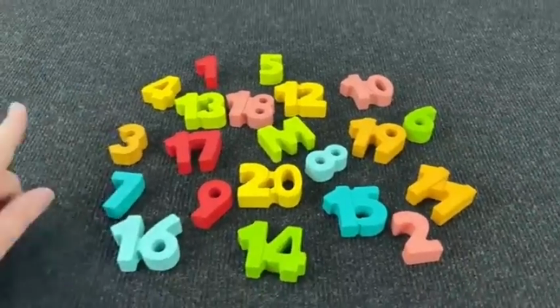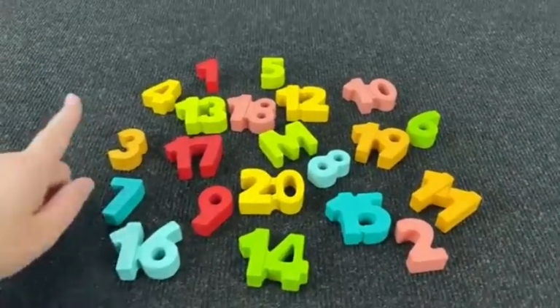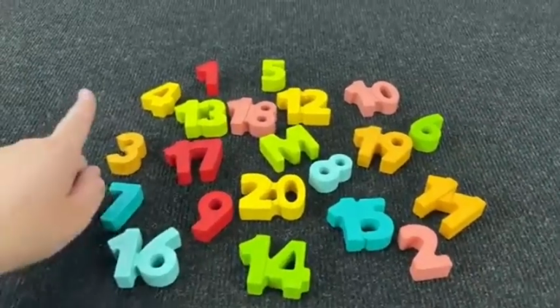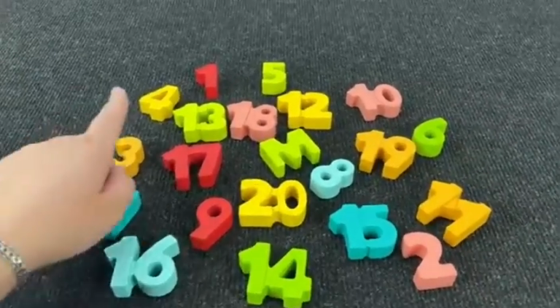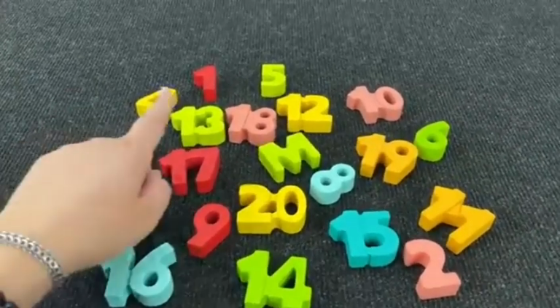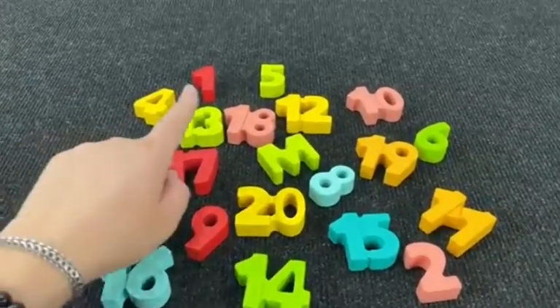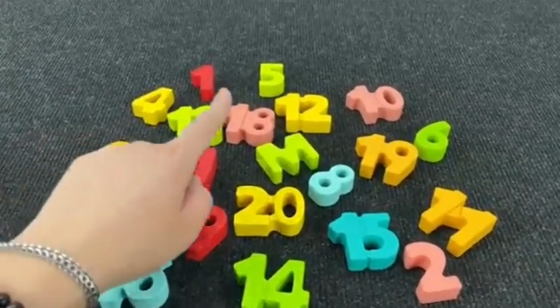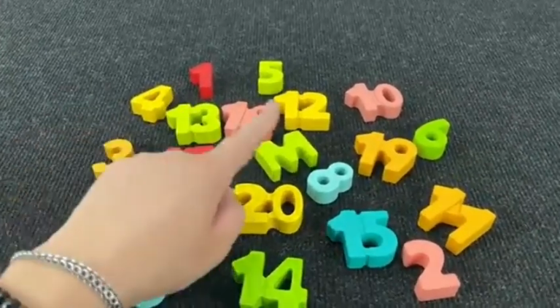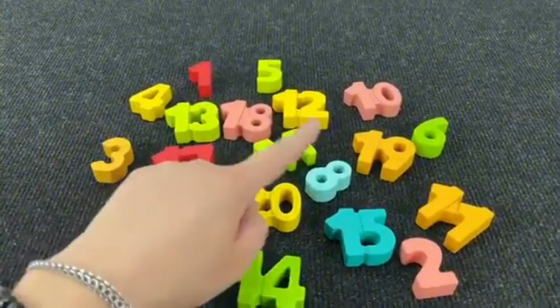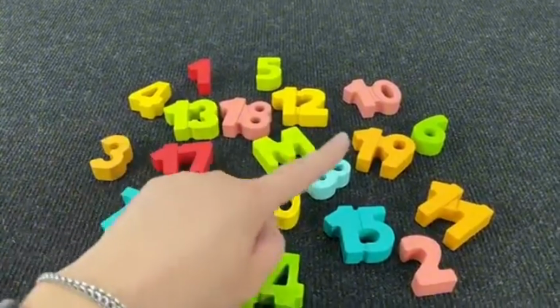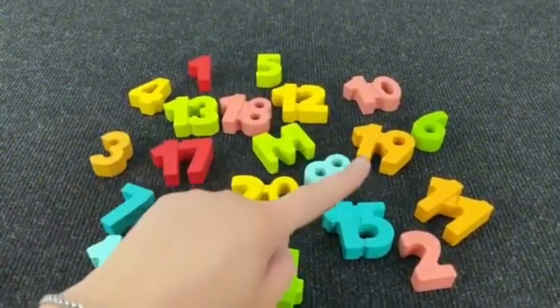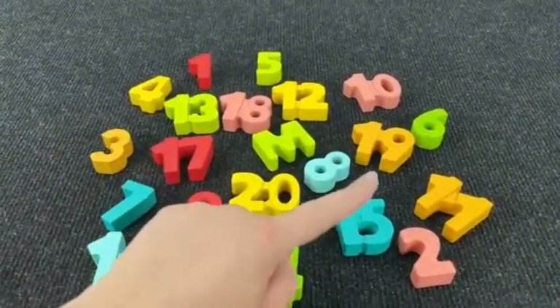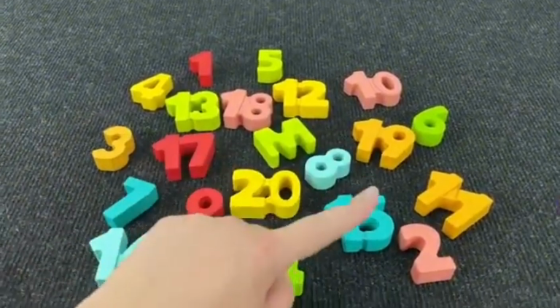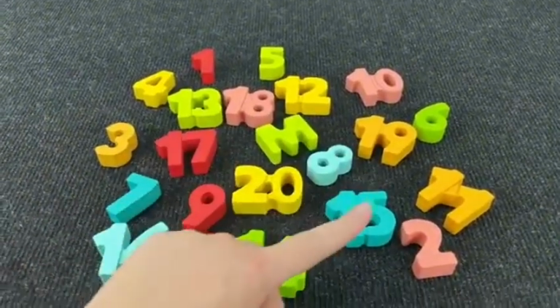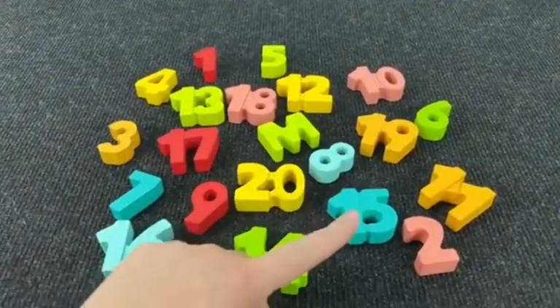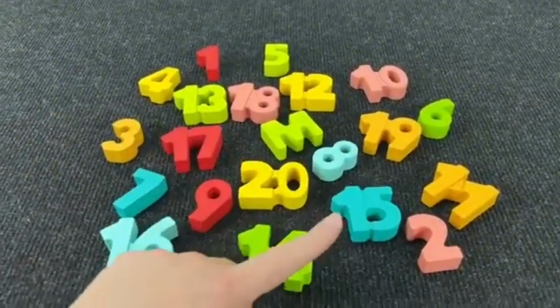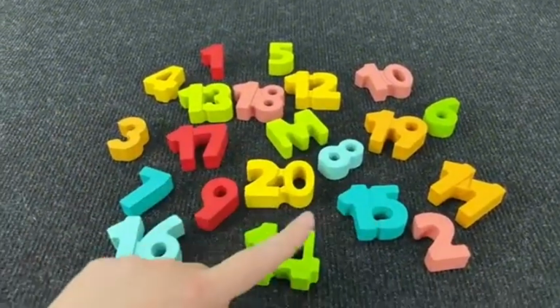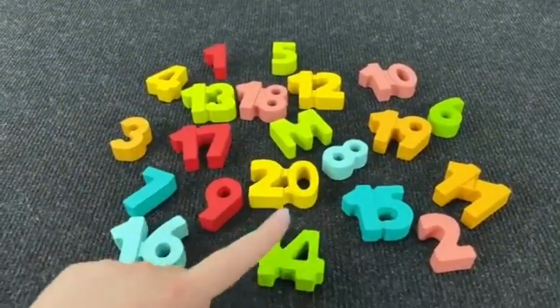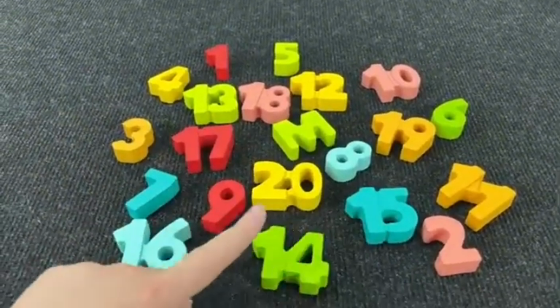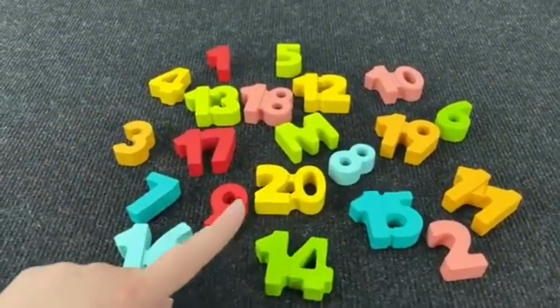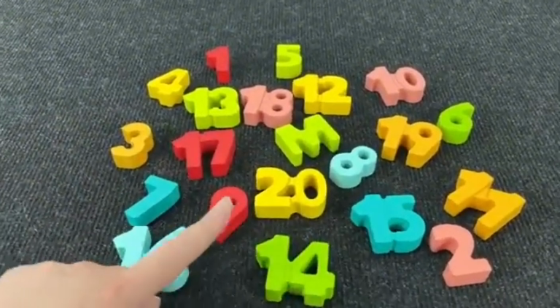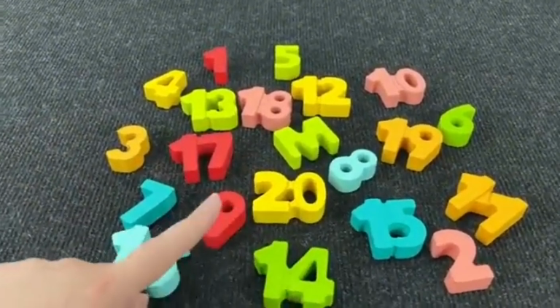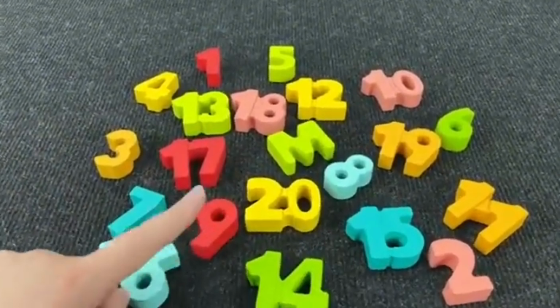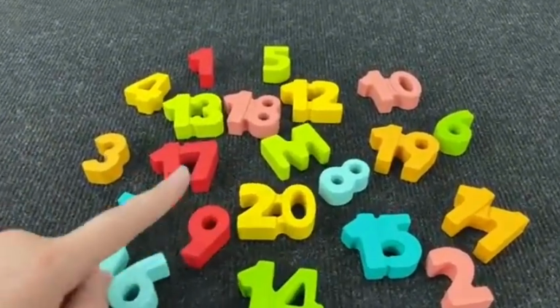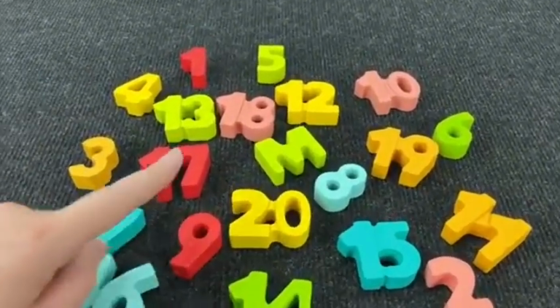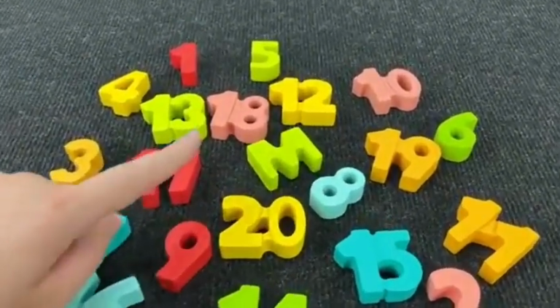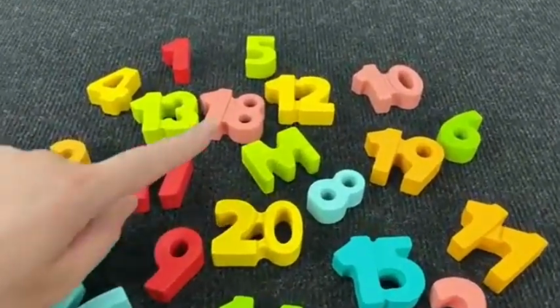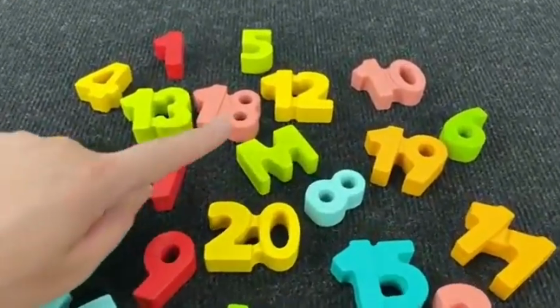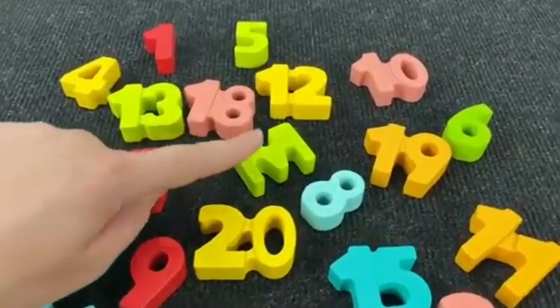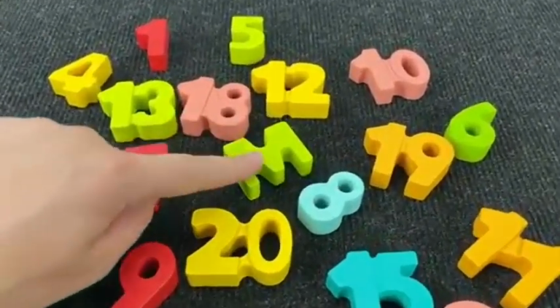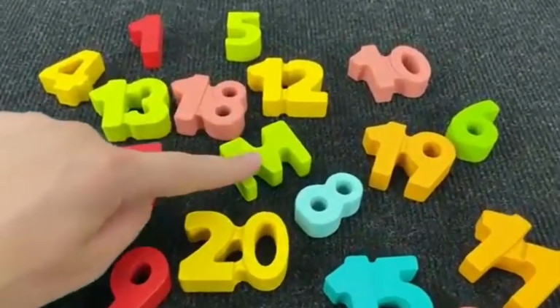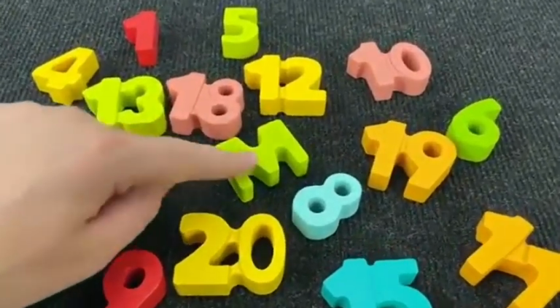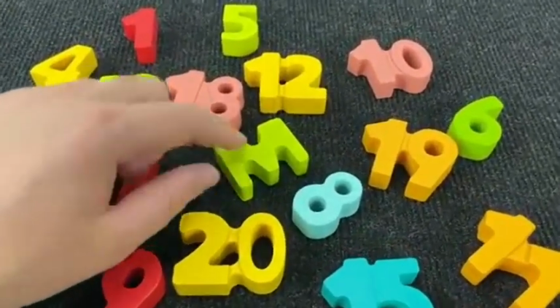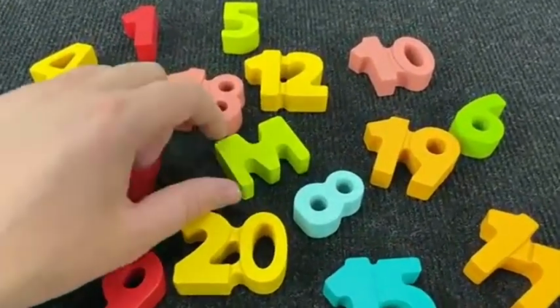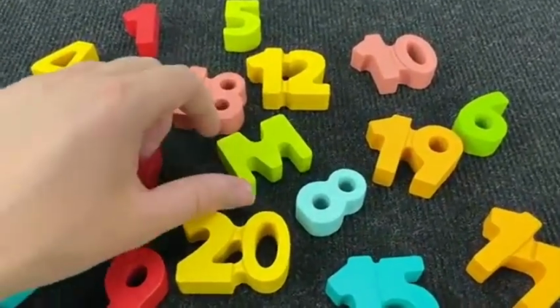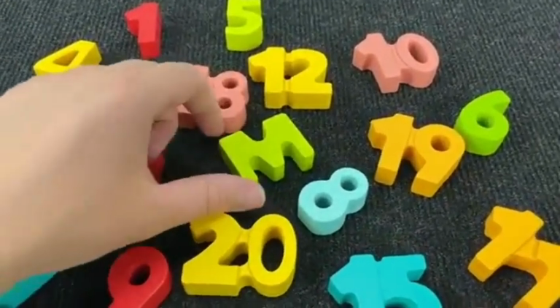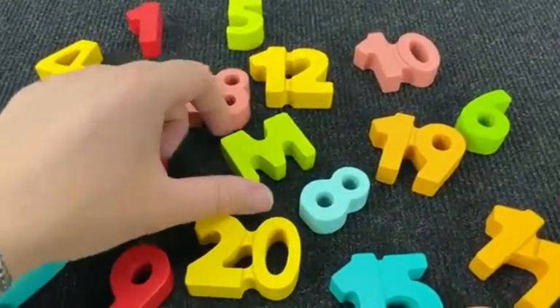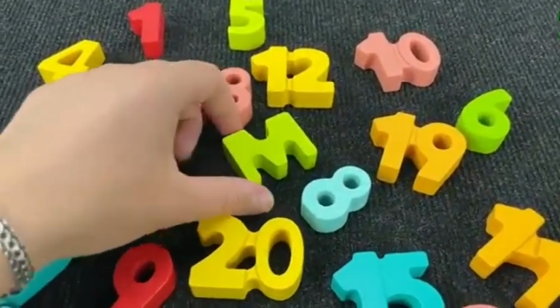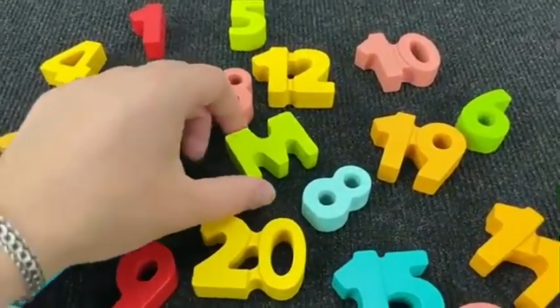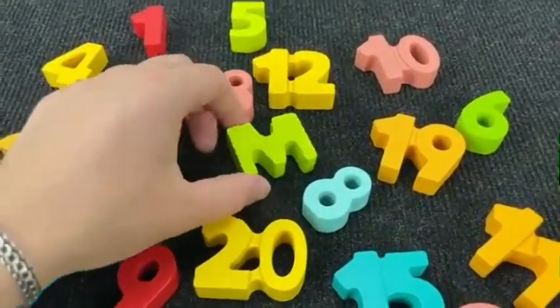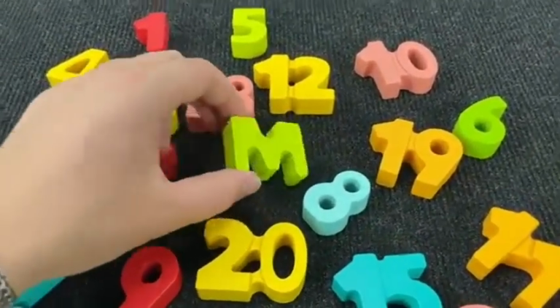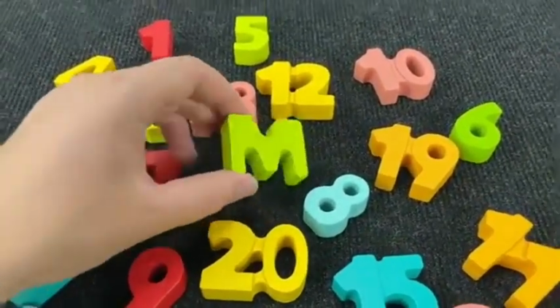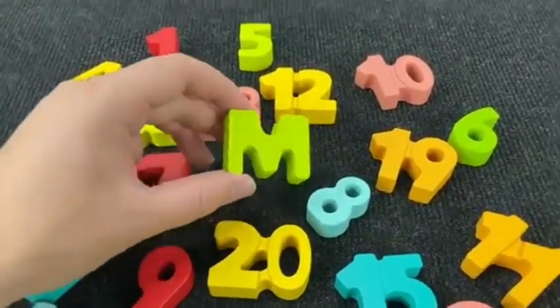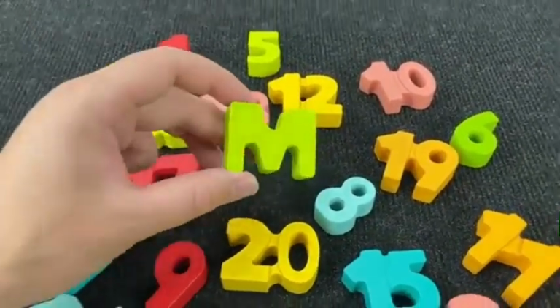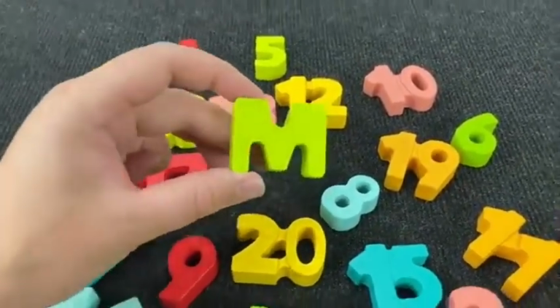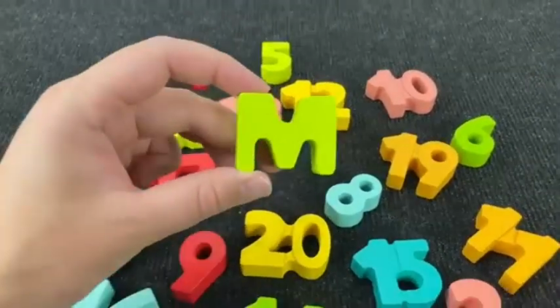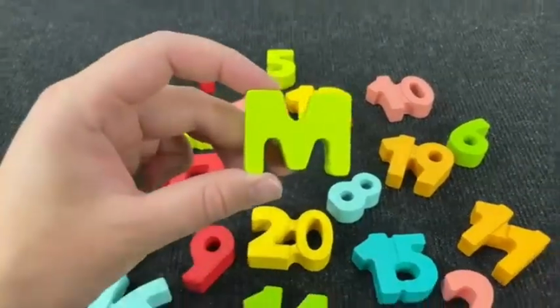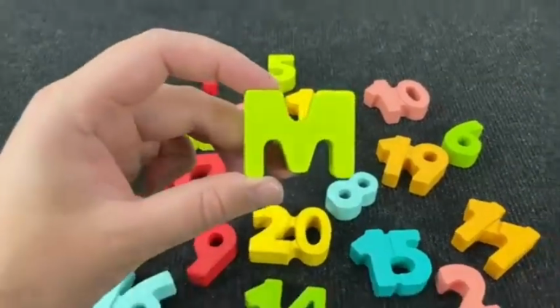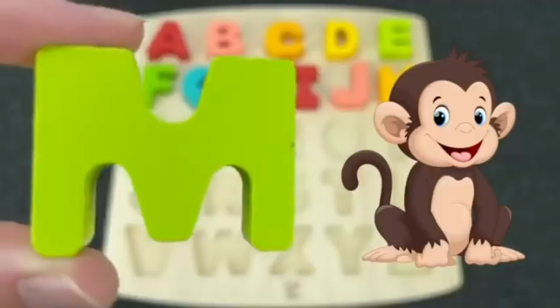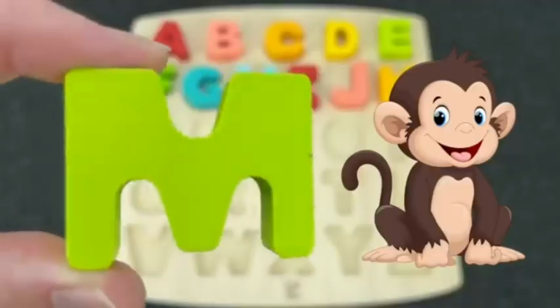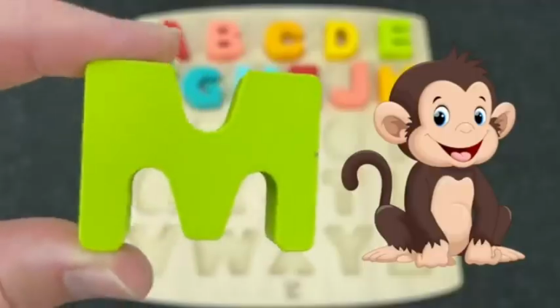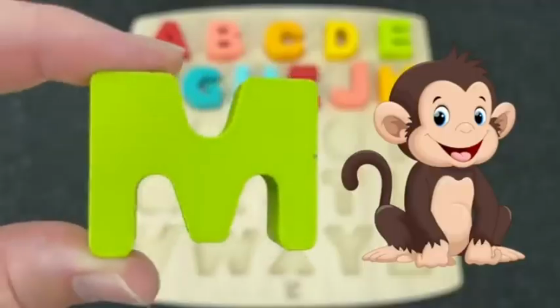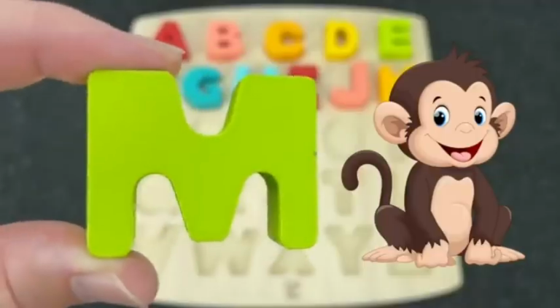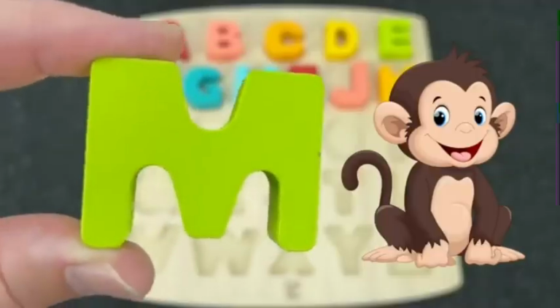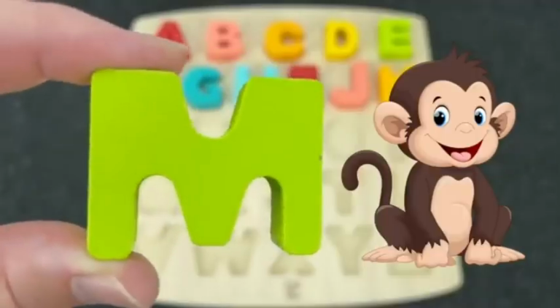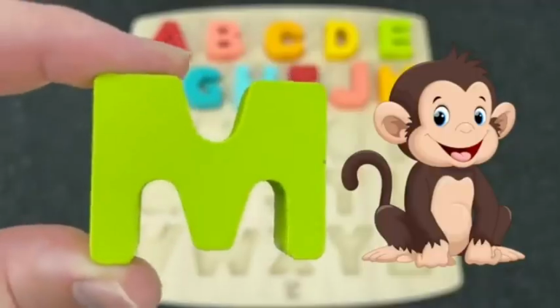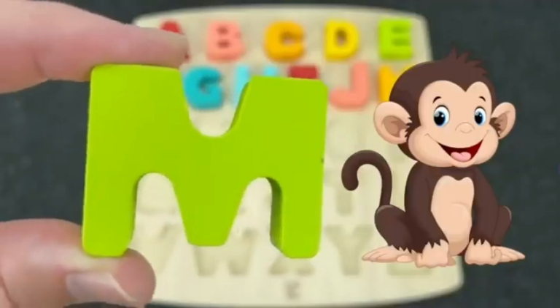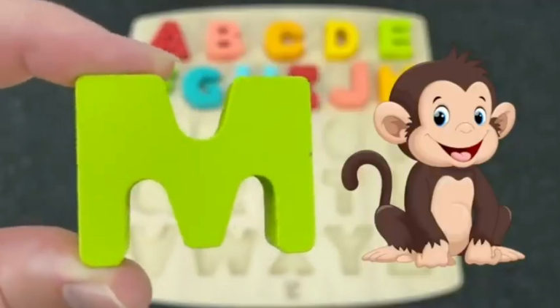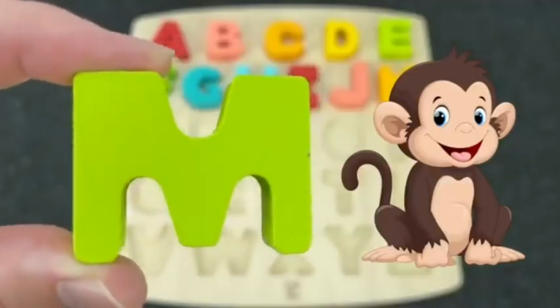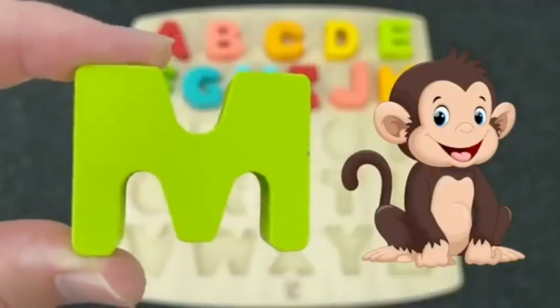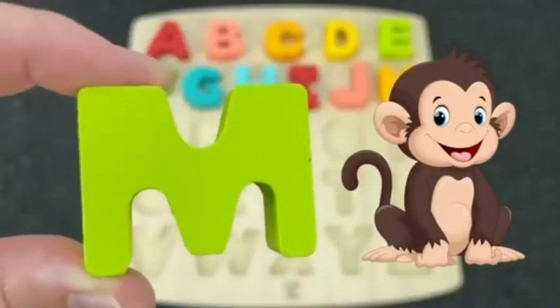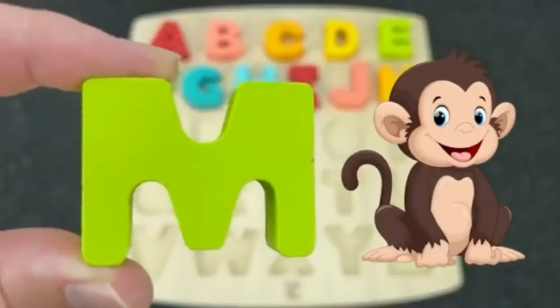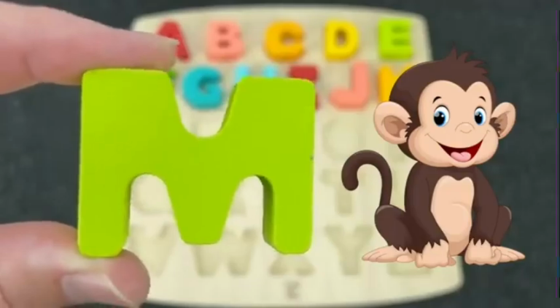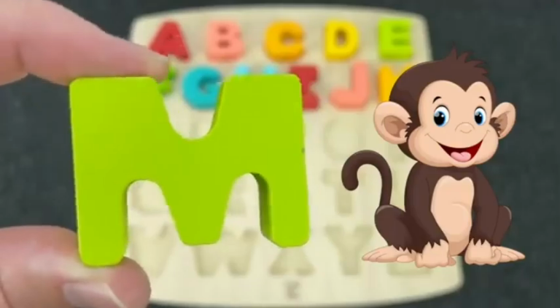How many numbers? You see a letter among these numbers? Right! It's the letter M. M is for Monkey.